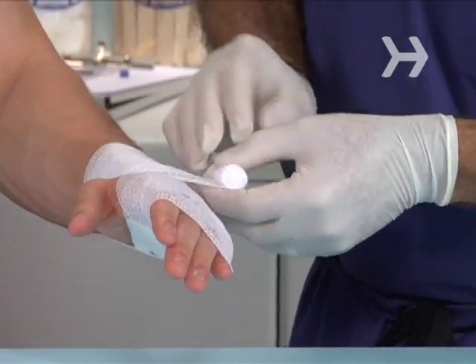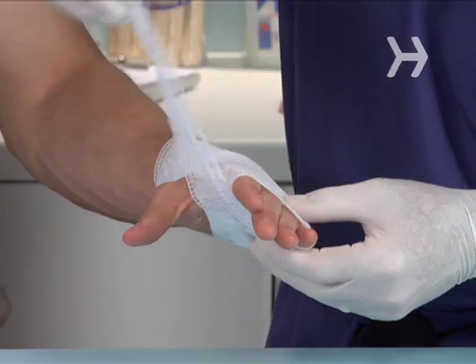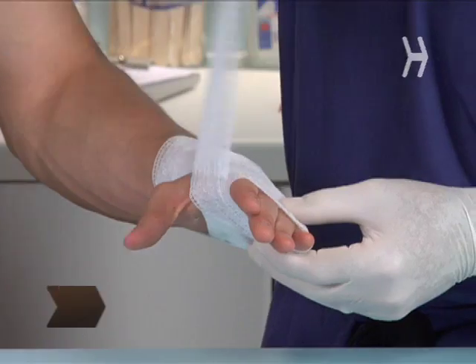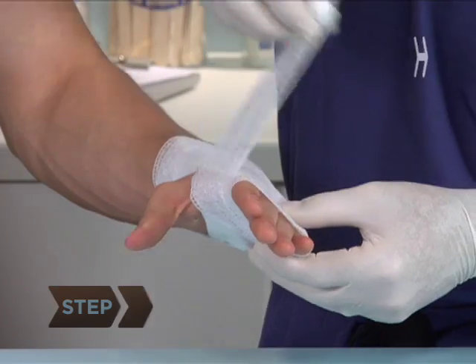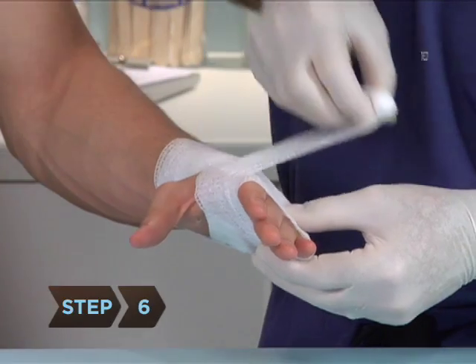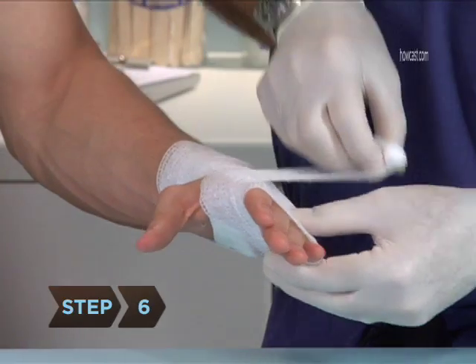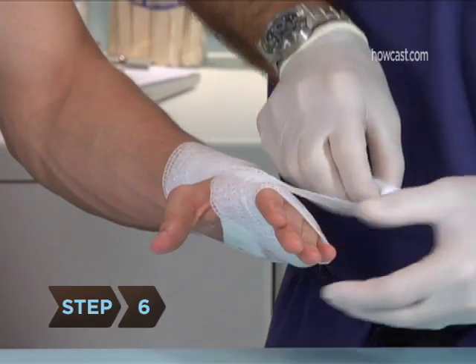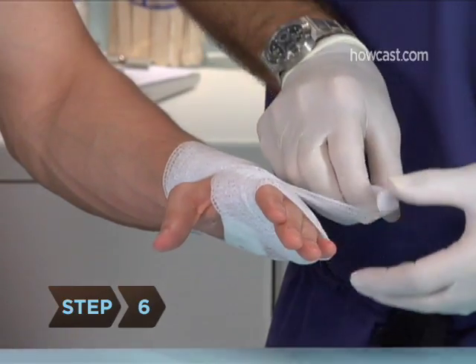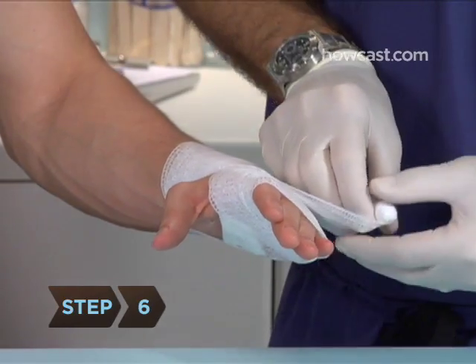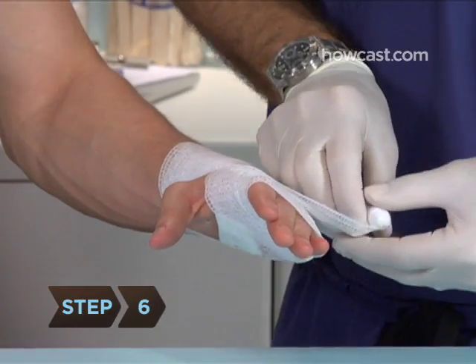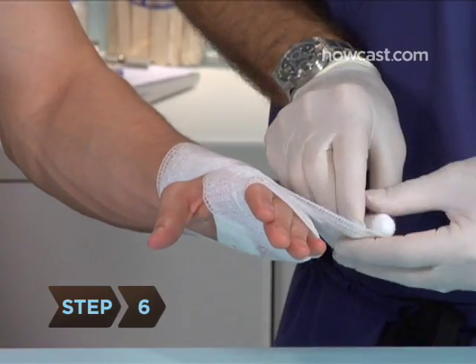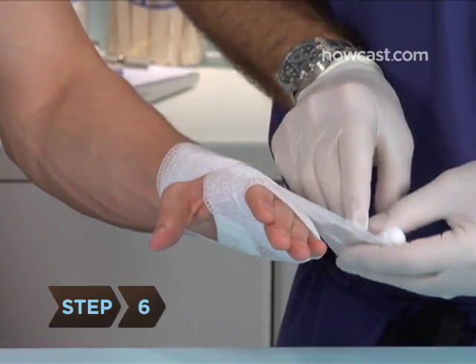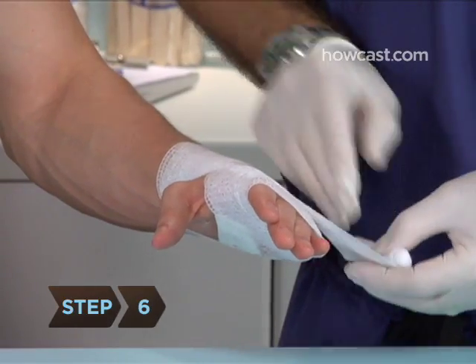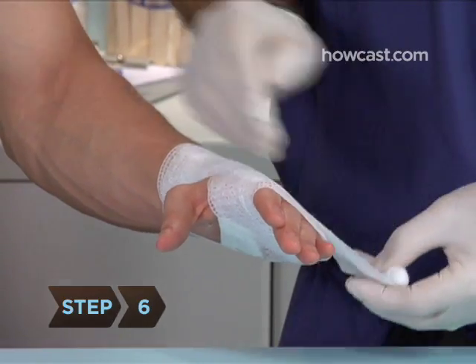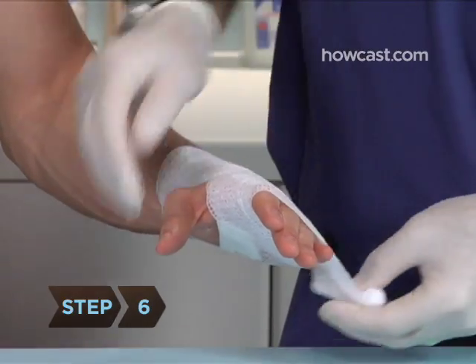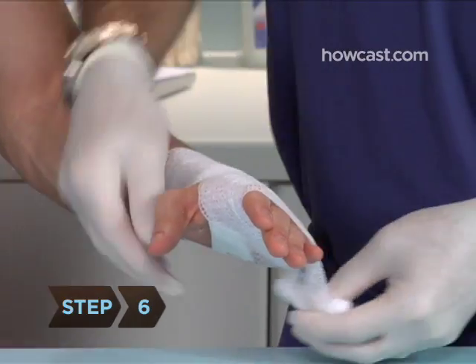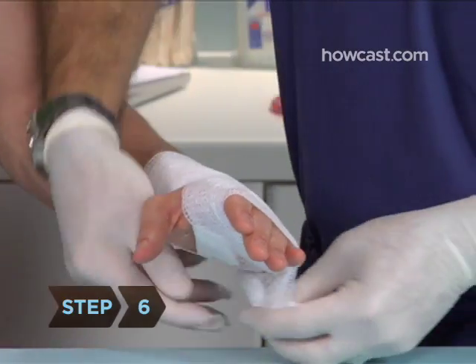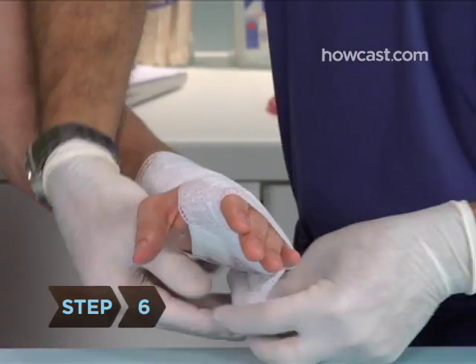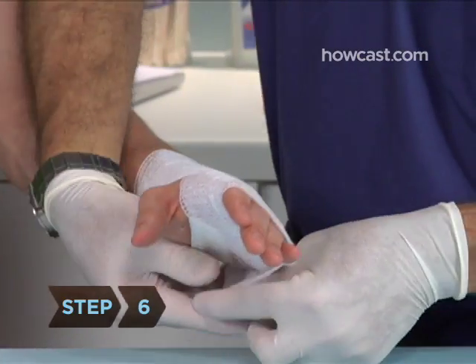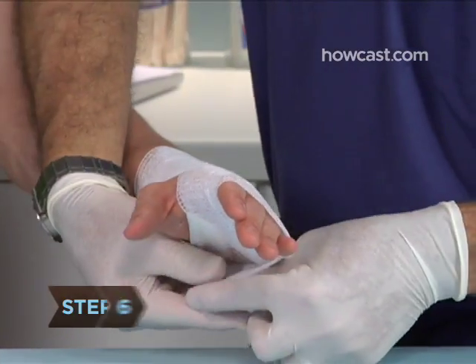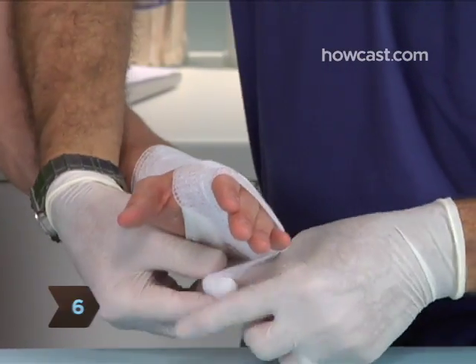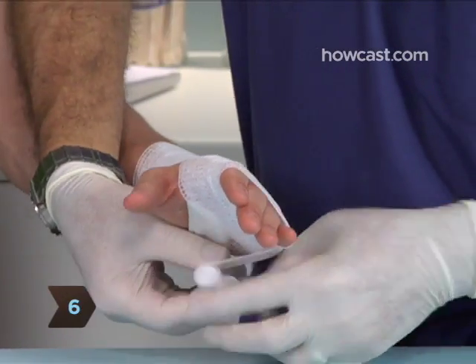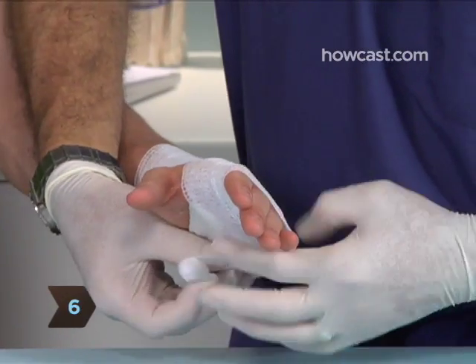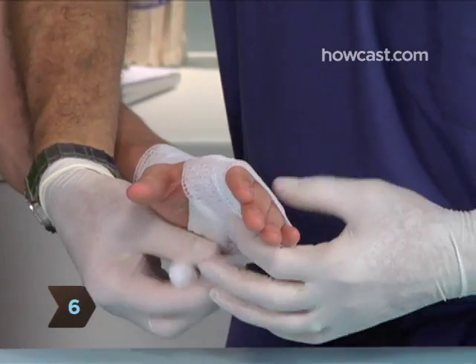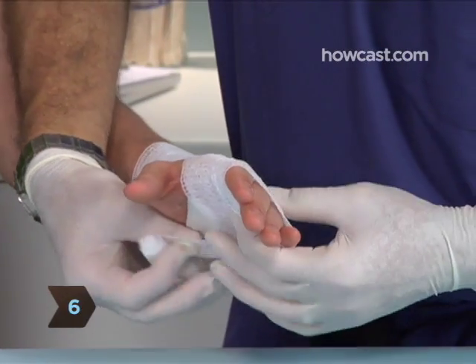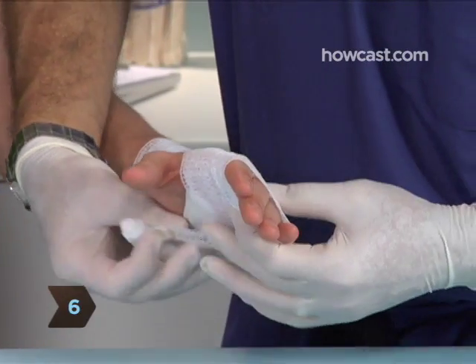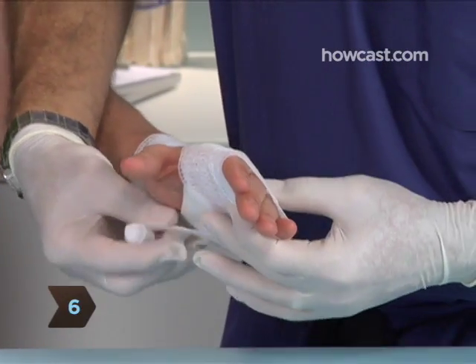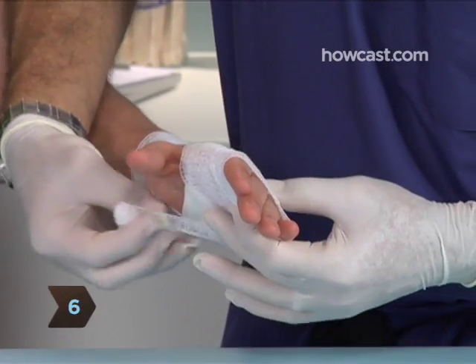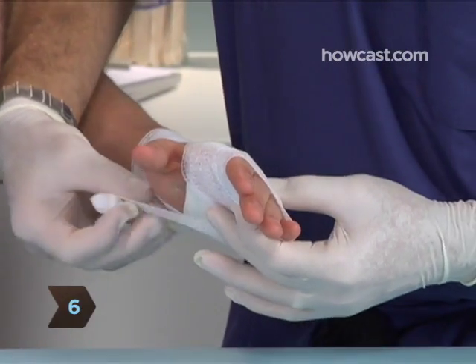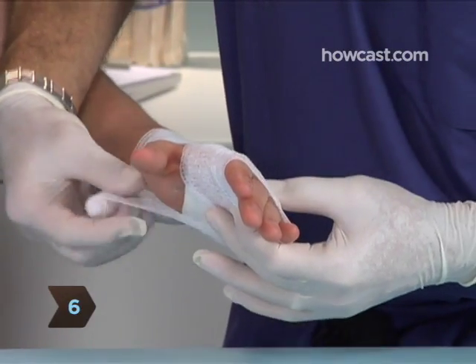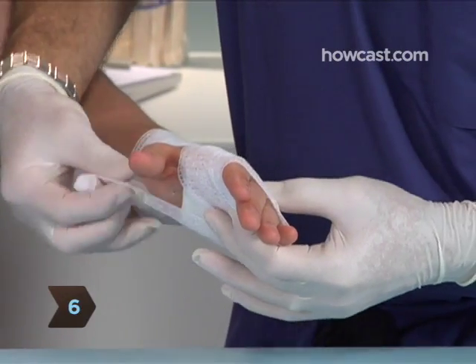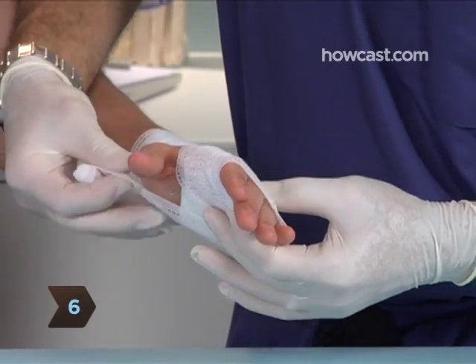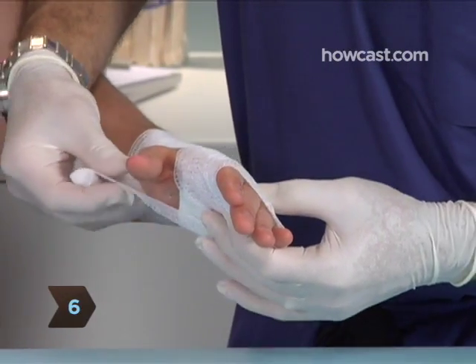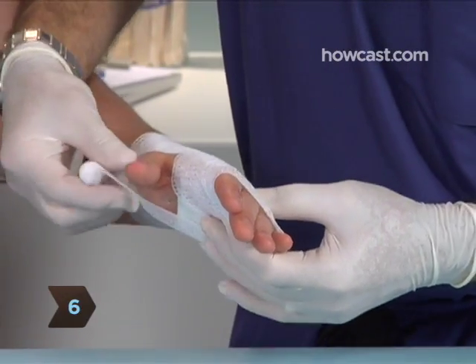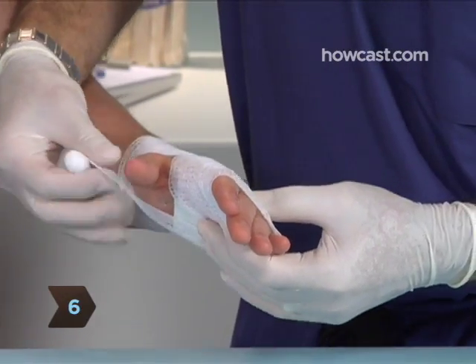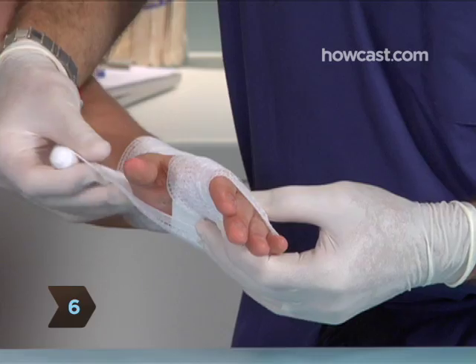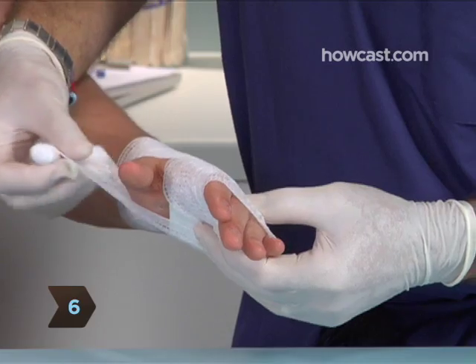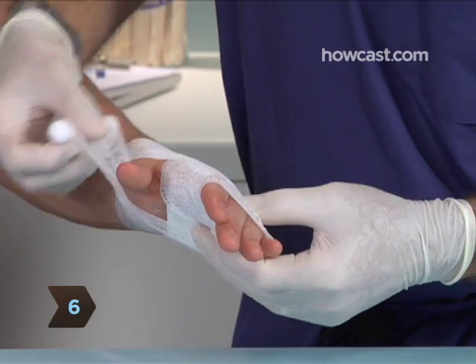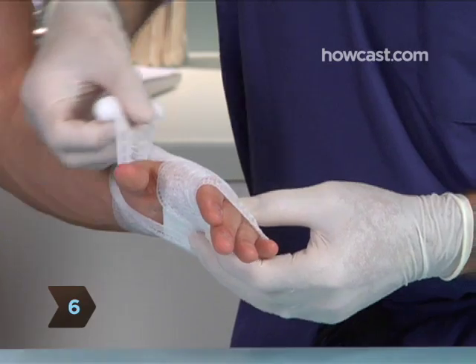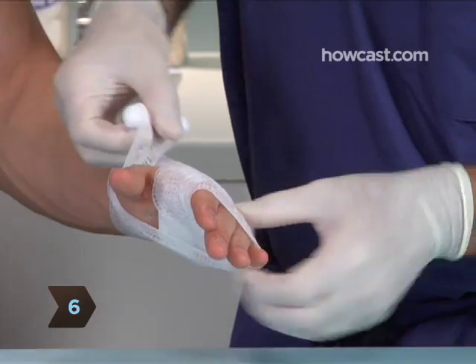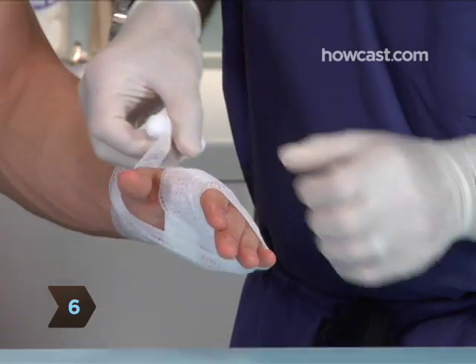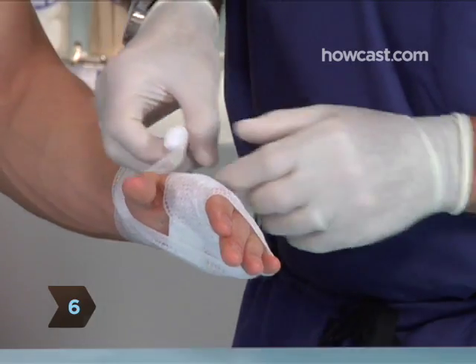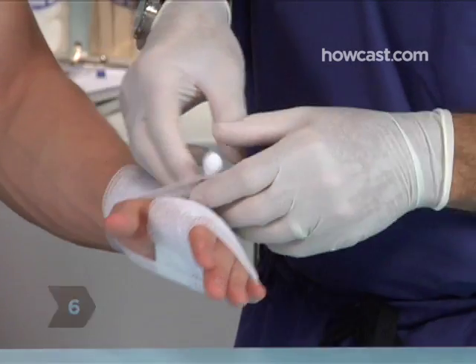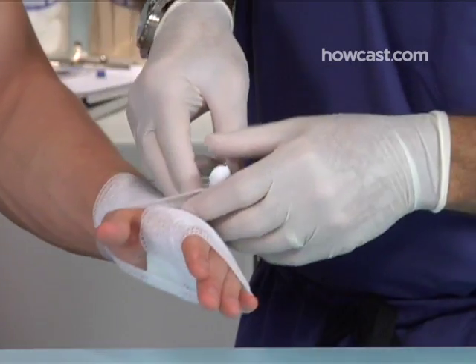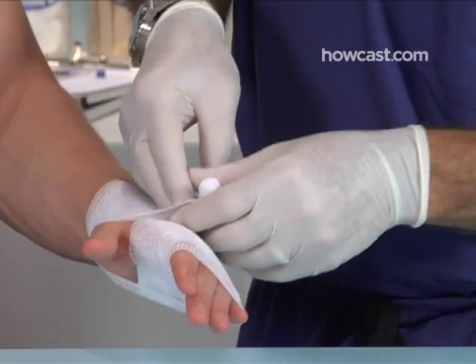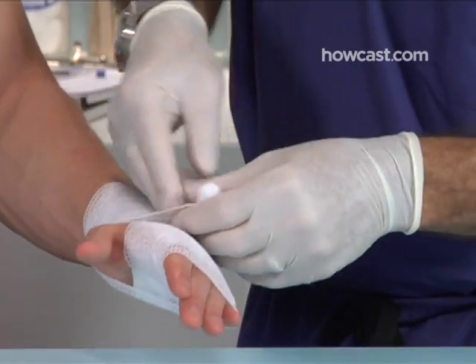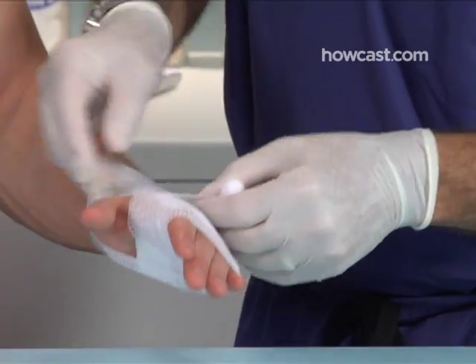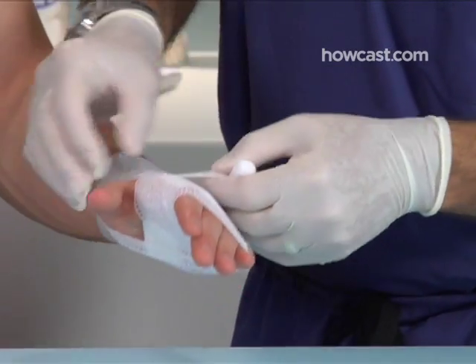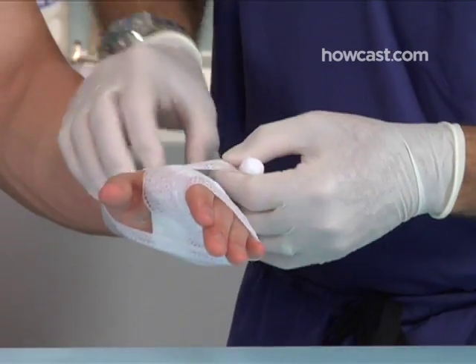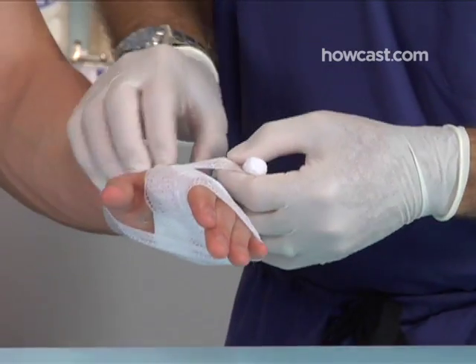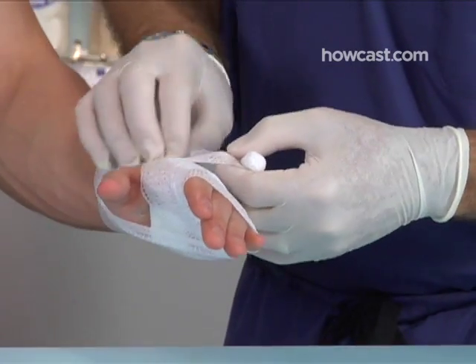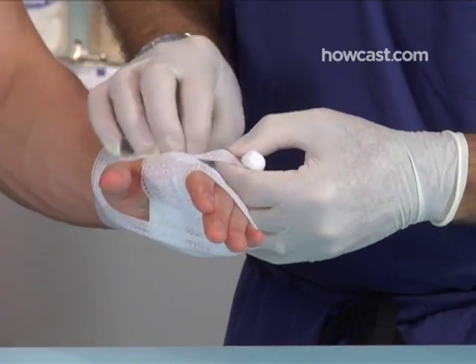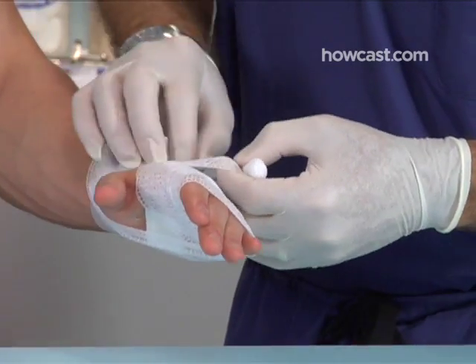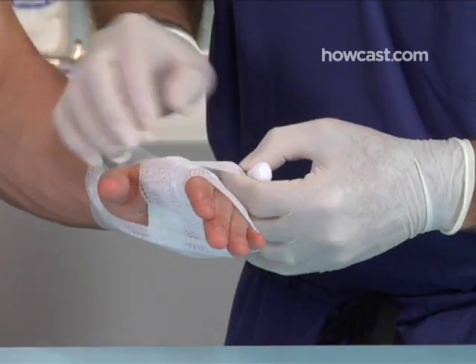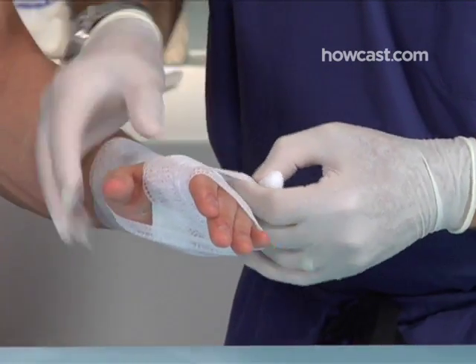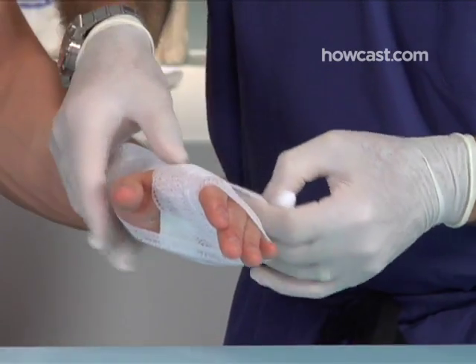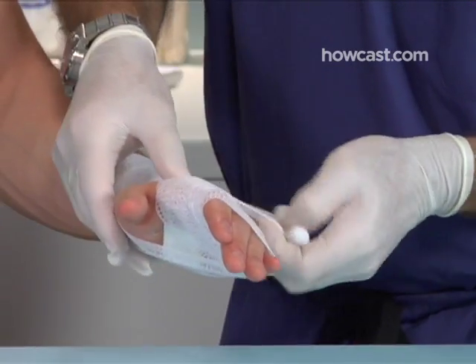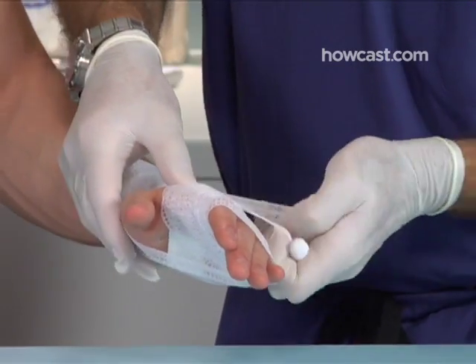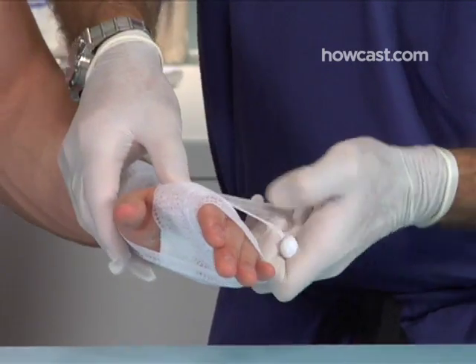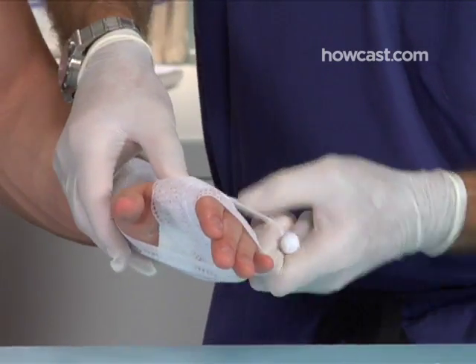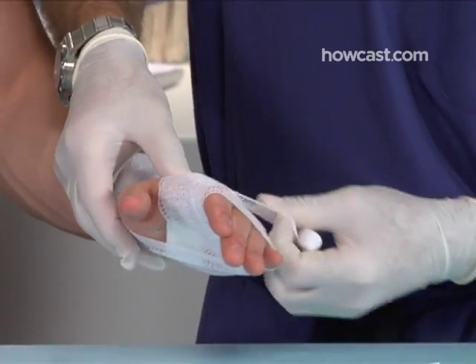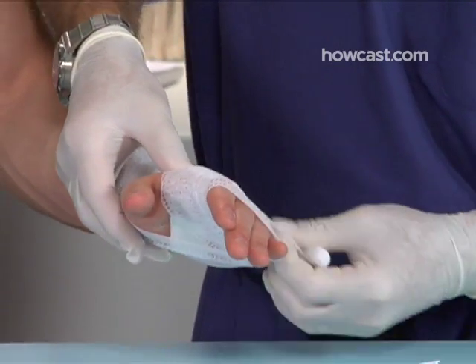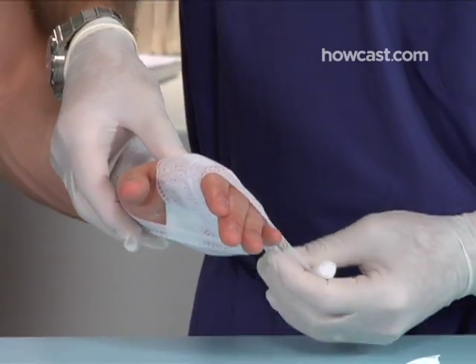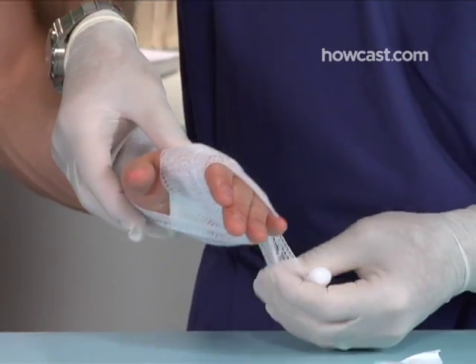Step 6. Repeat this figure 8 a few times, staggering the position of the bandage so it doesn't bunch up on each pass.